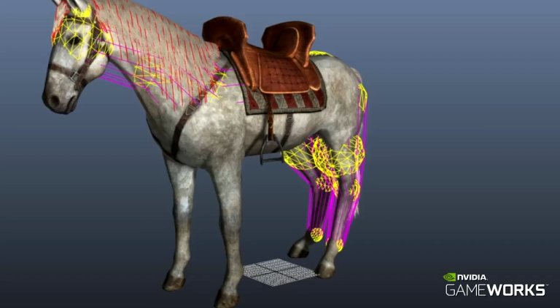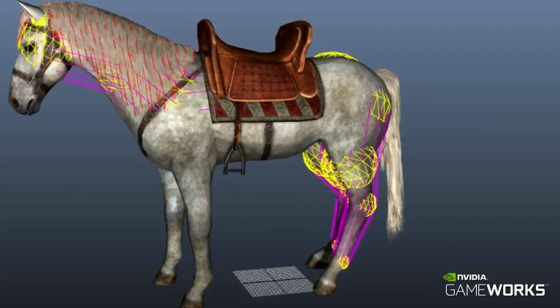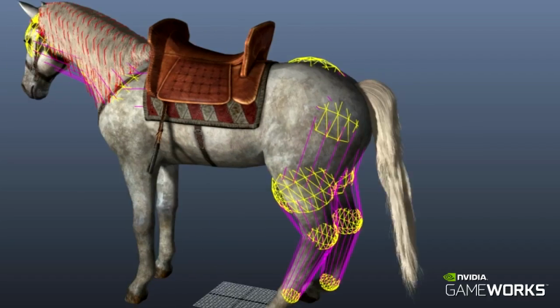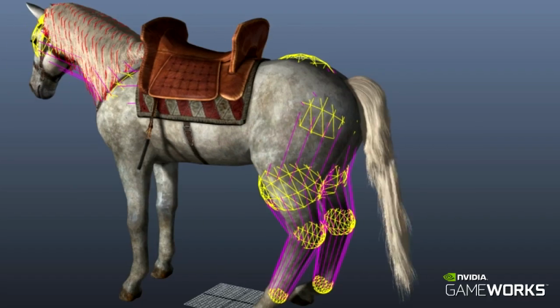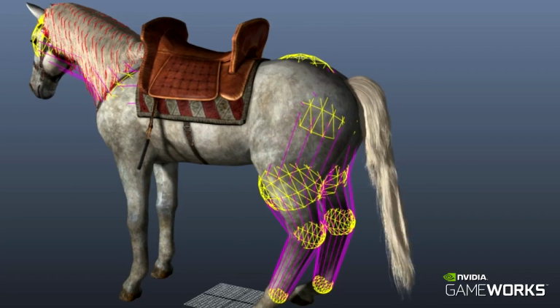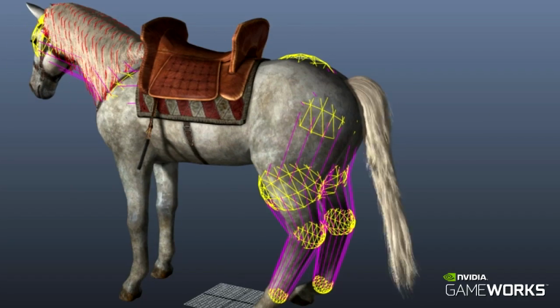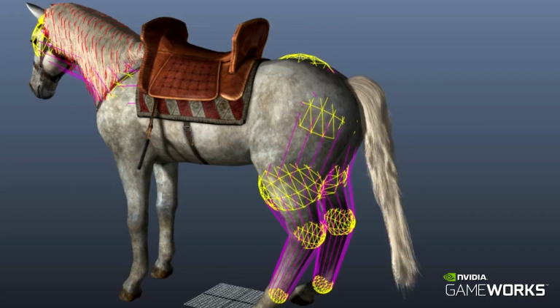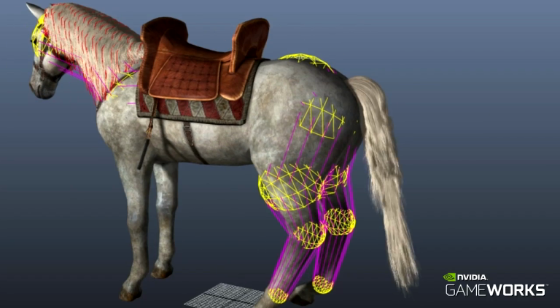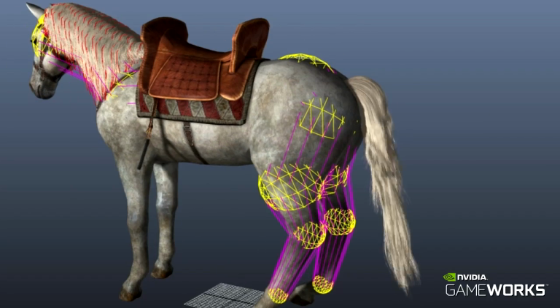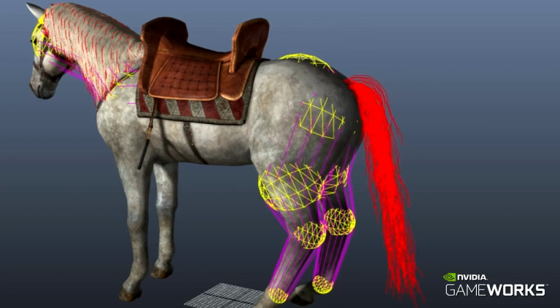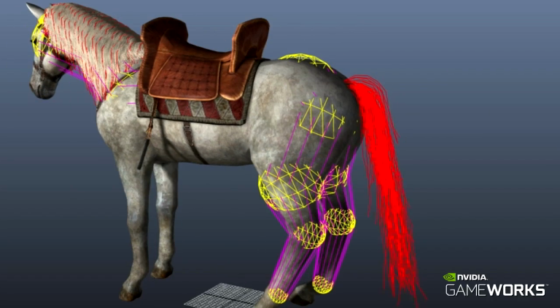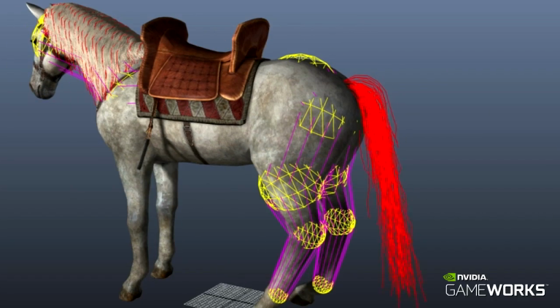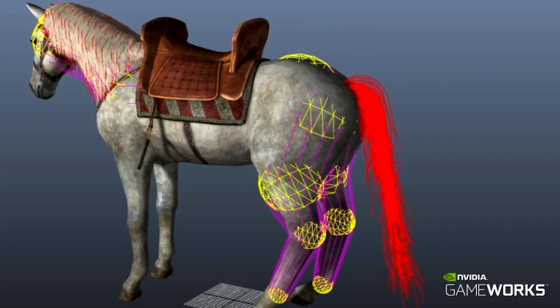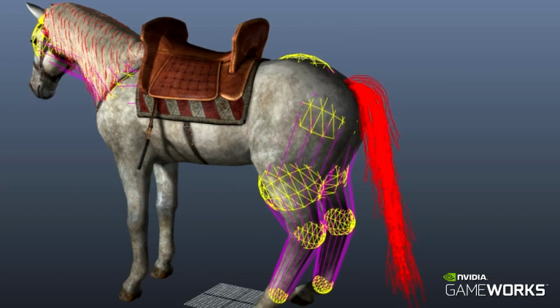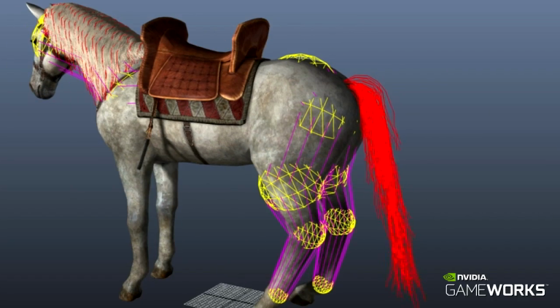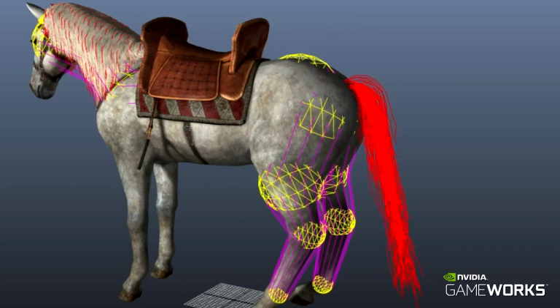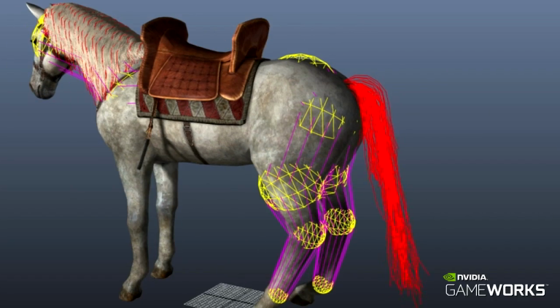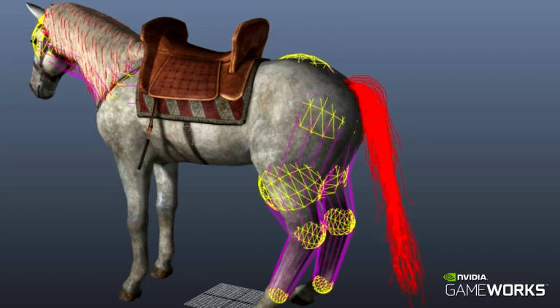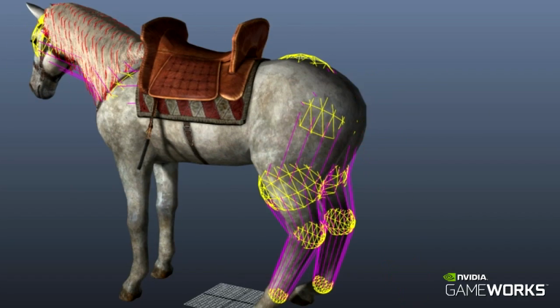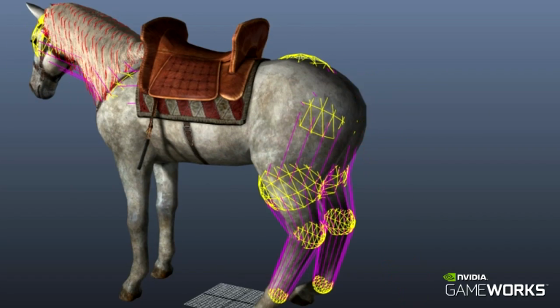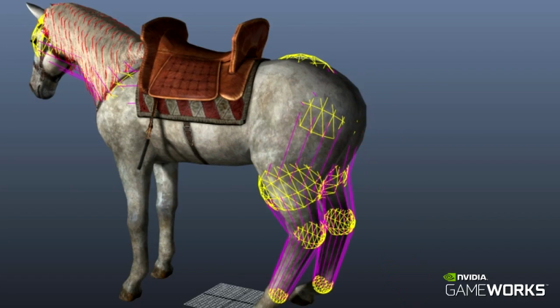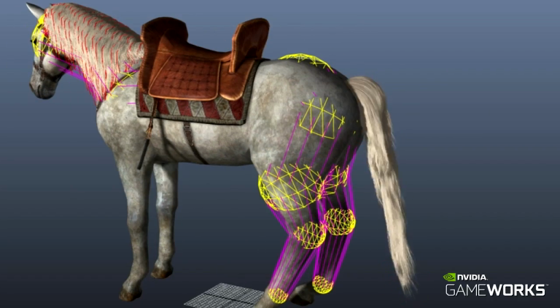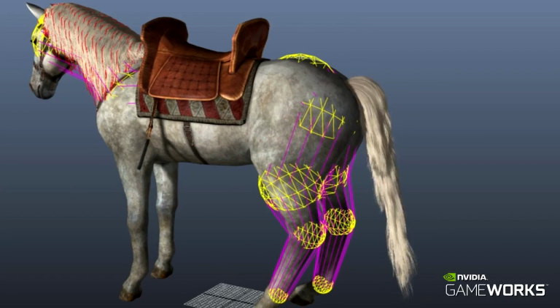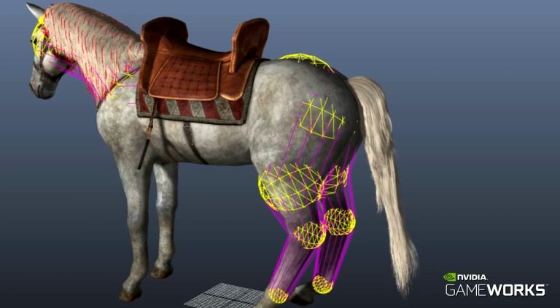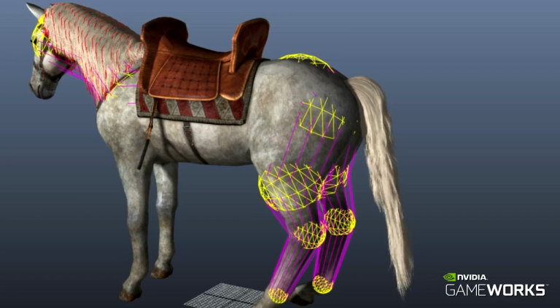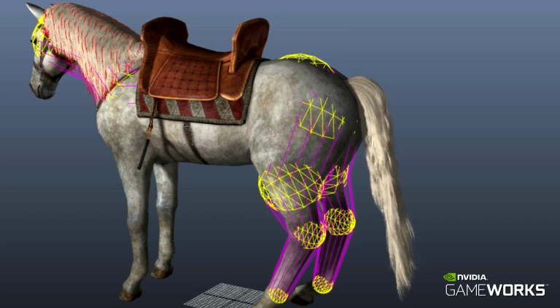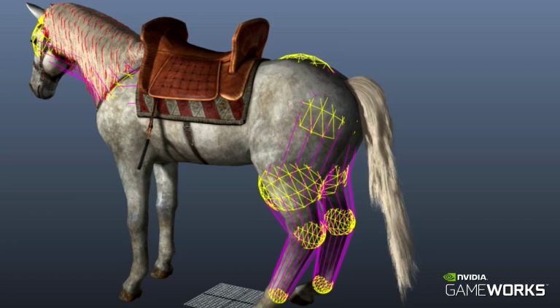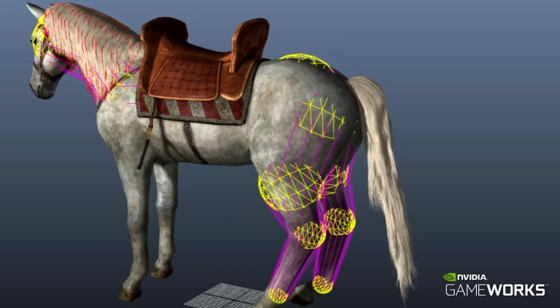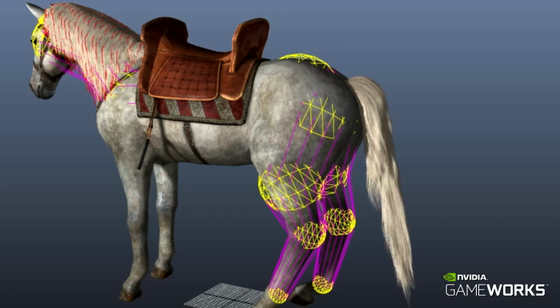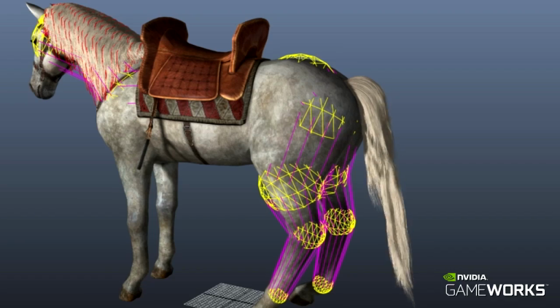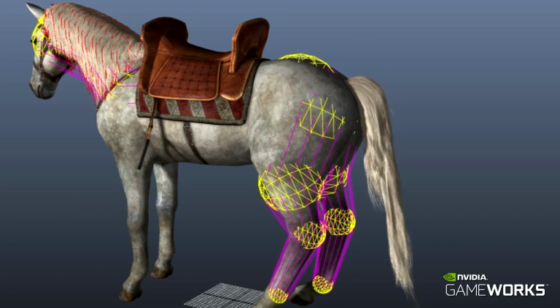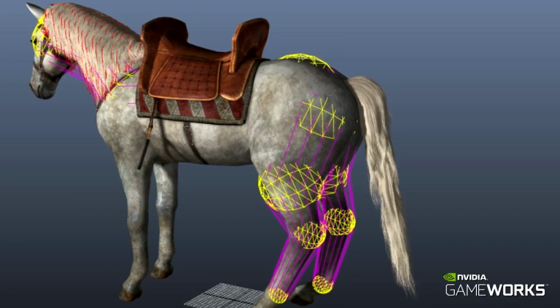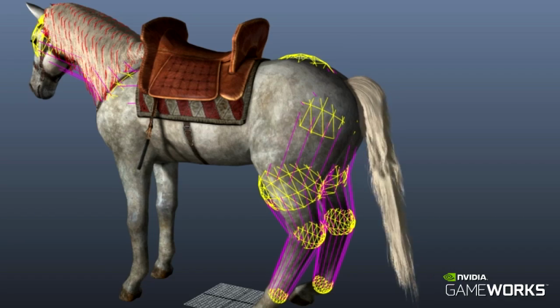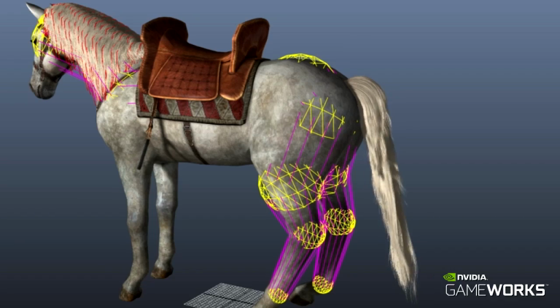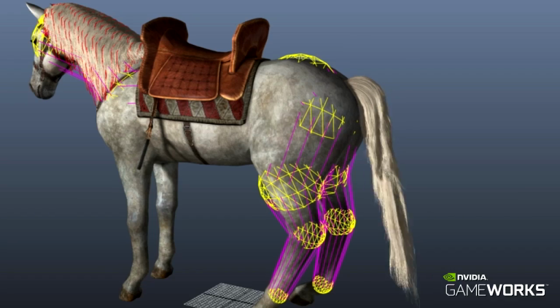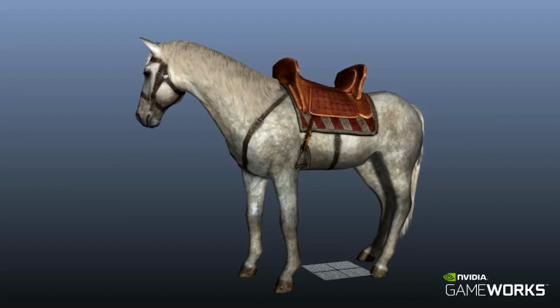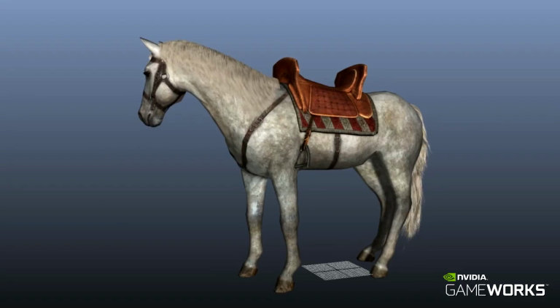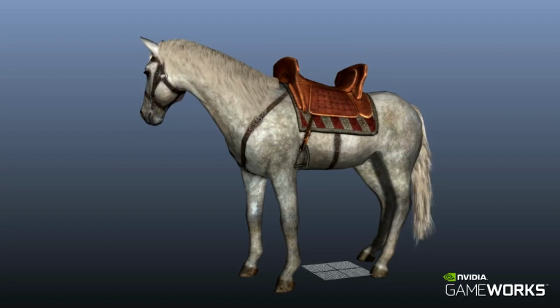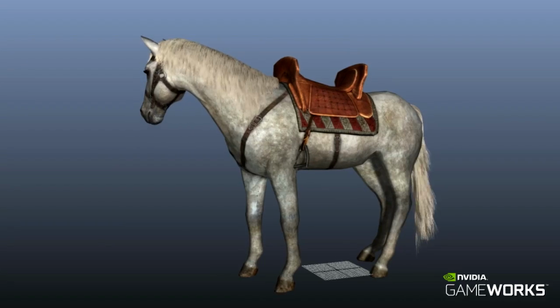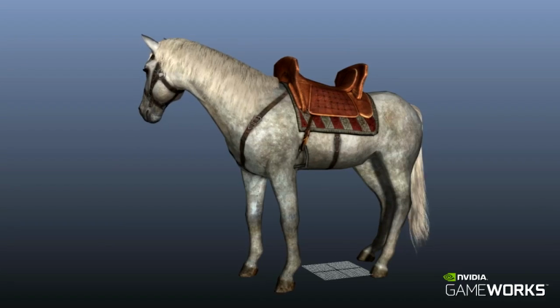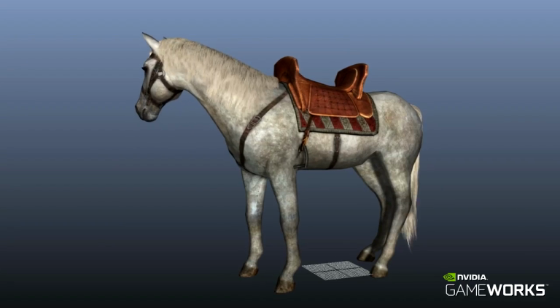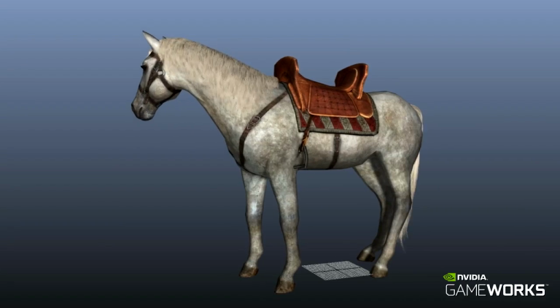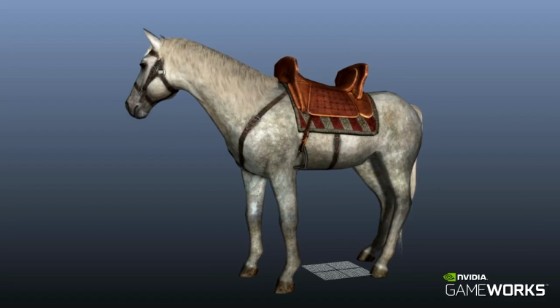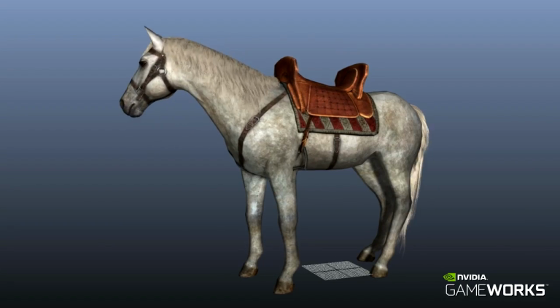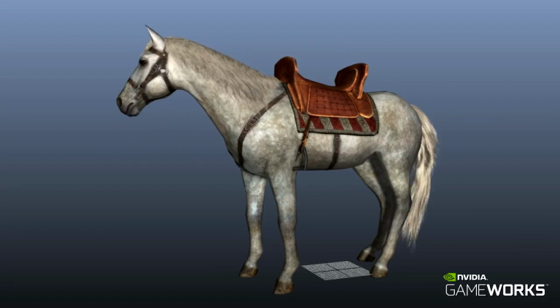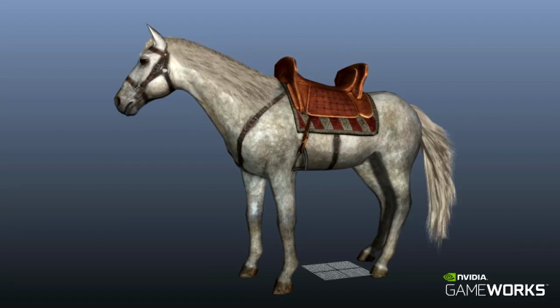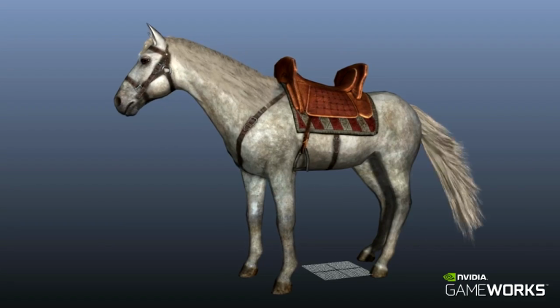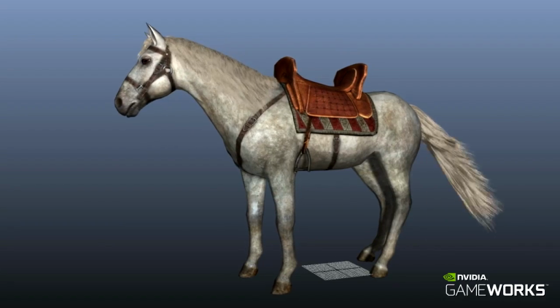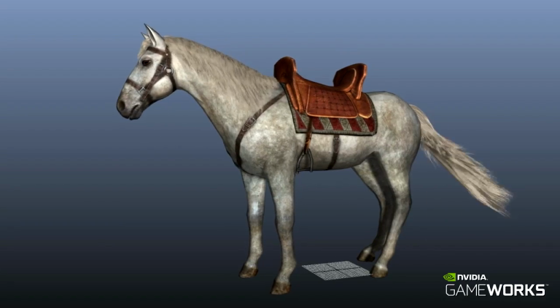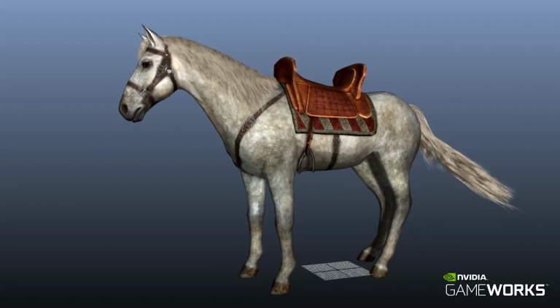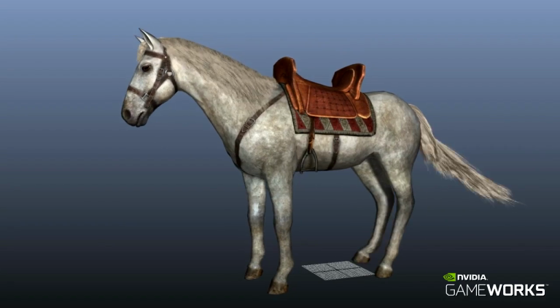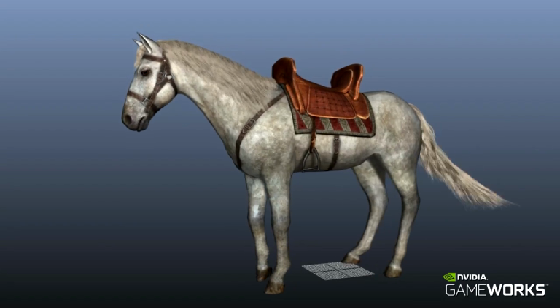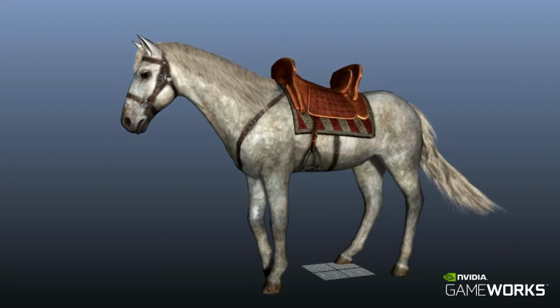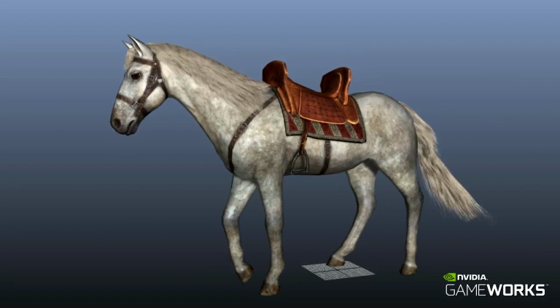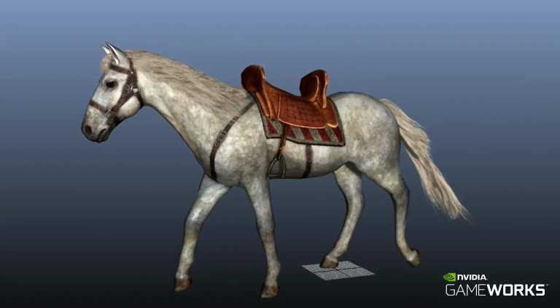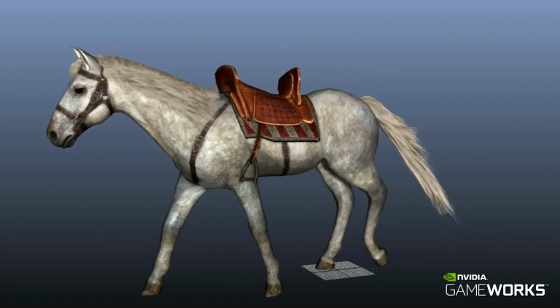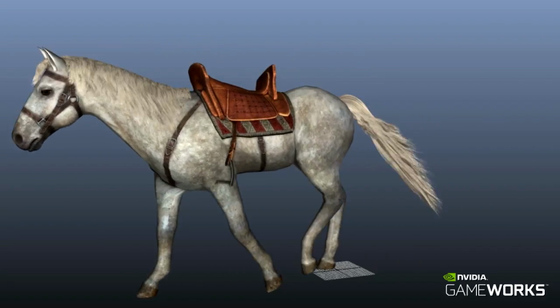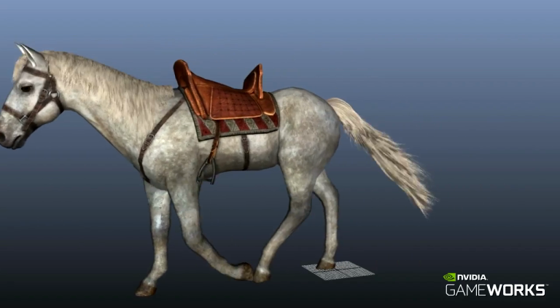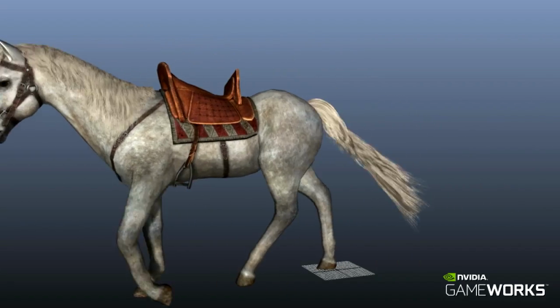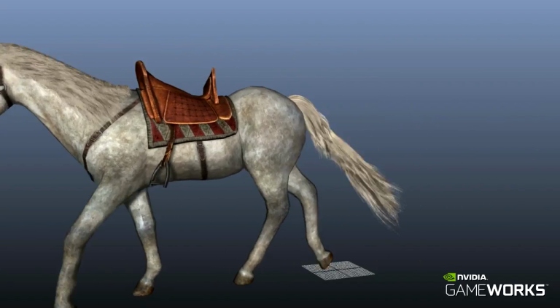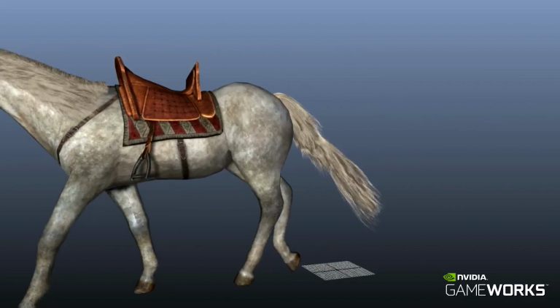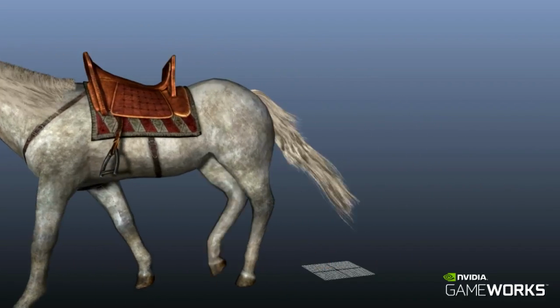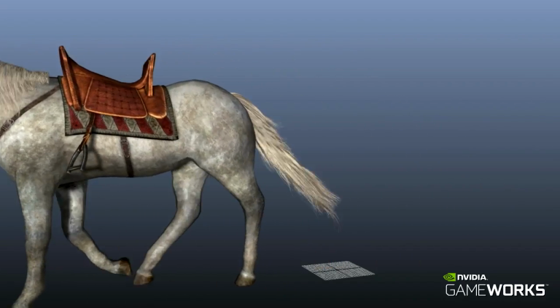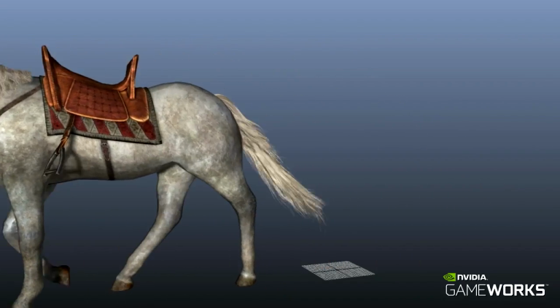The horse simulation uses multiple collision volumes that permit proper interaction of the long hair of the horse's mane and tail.